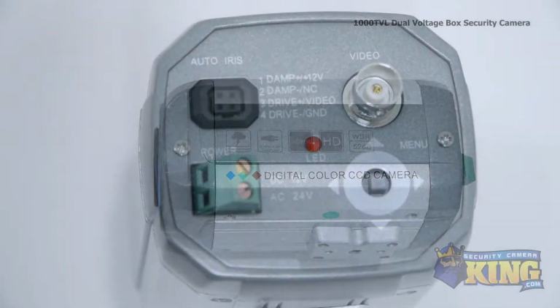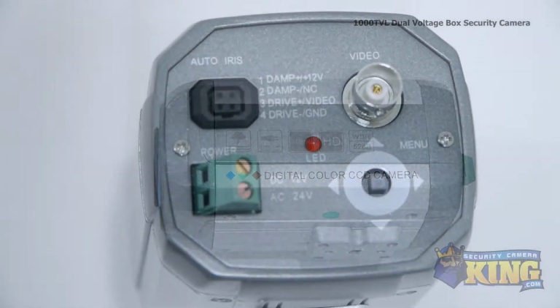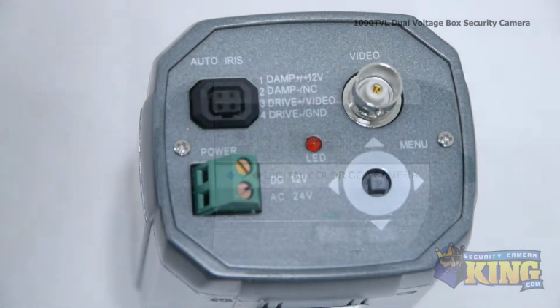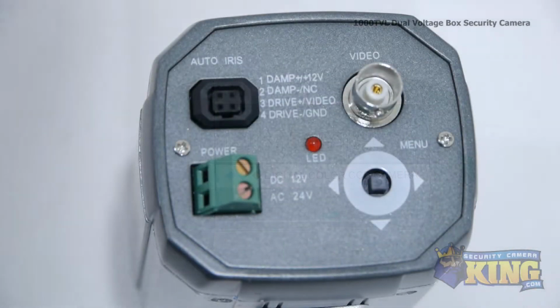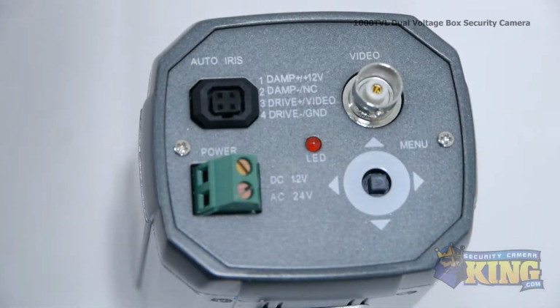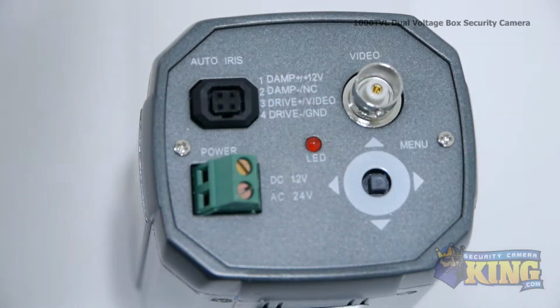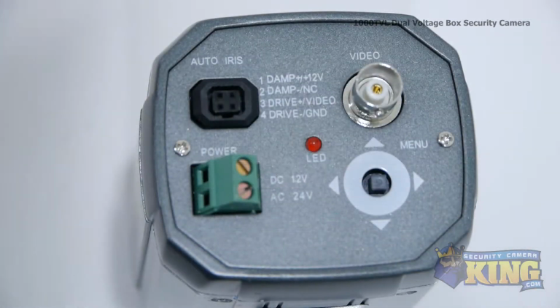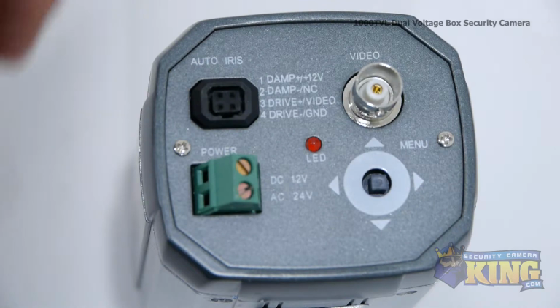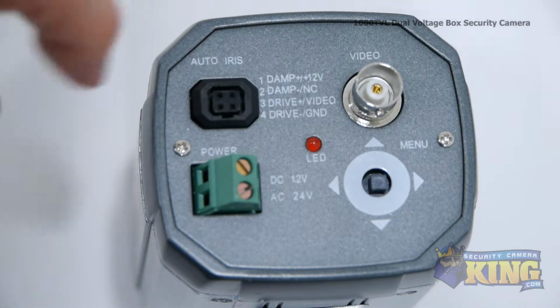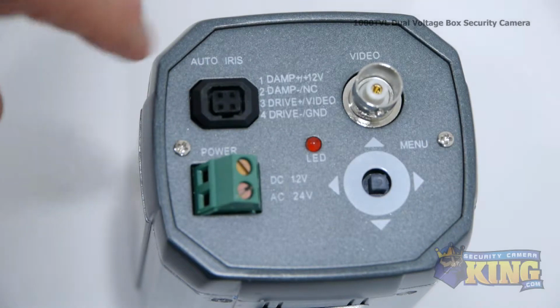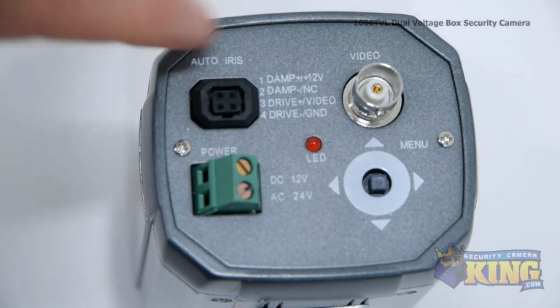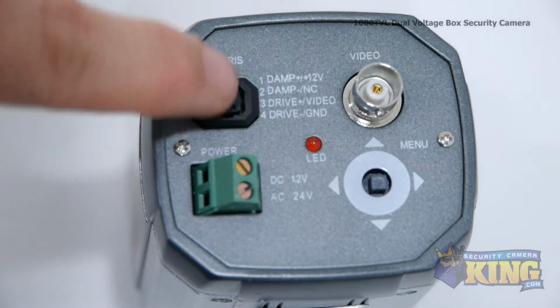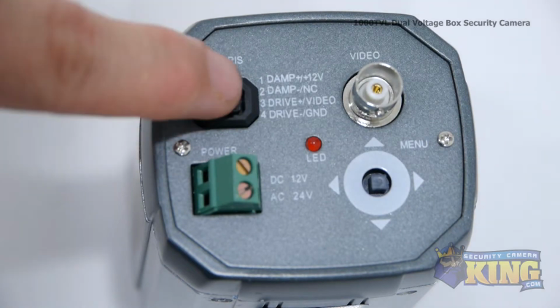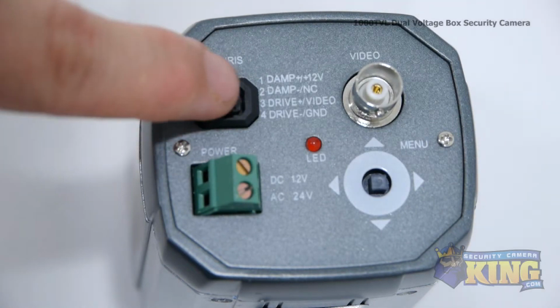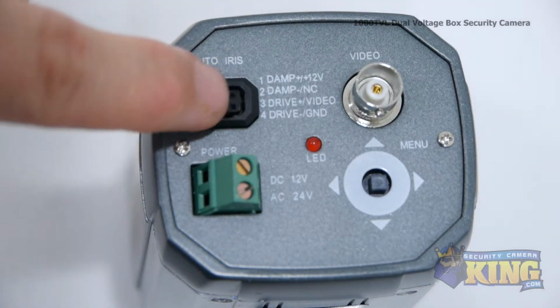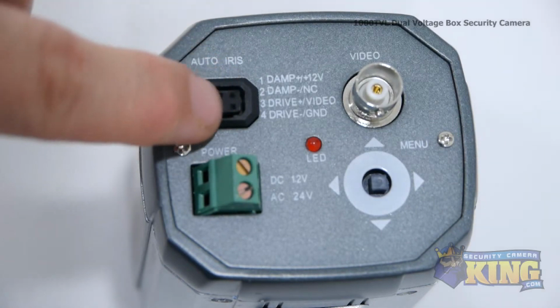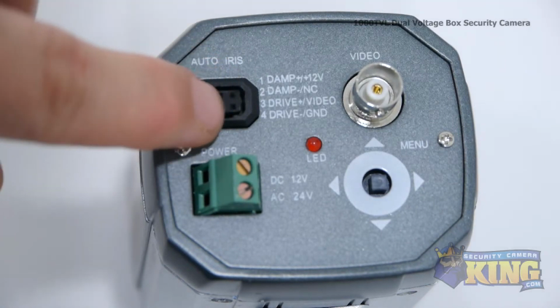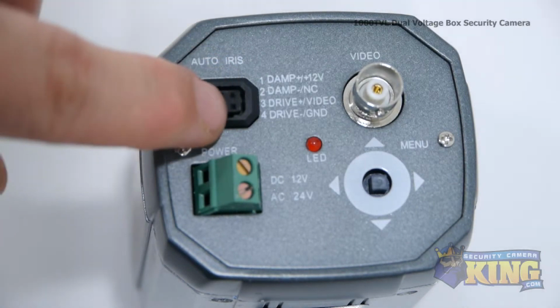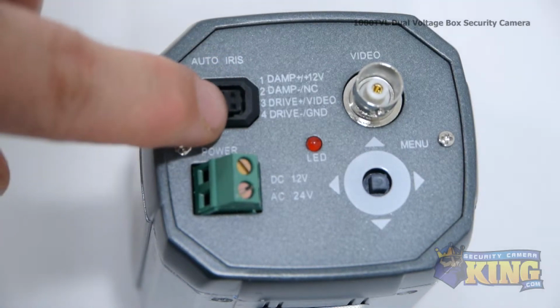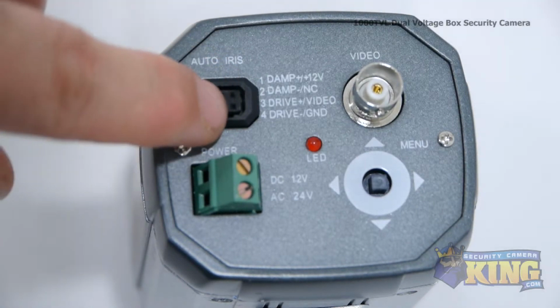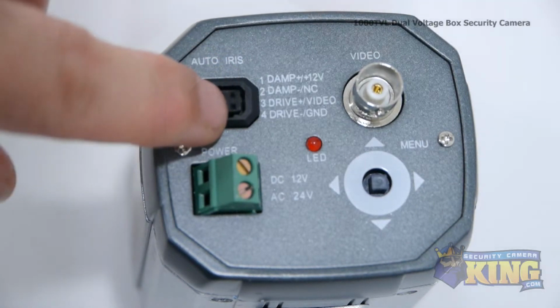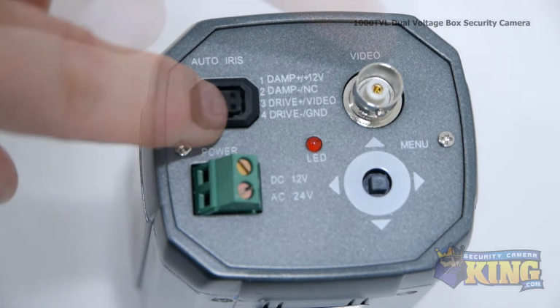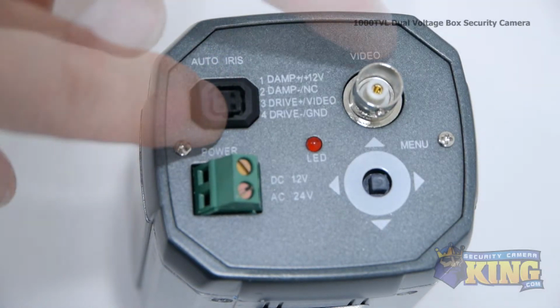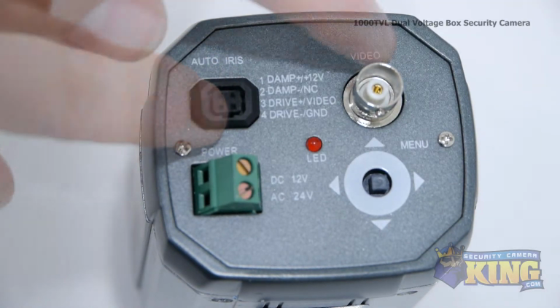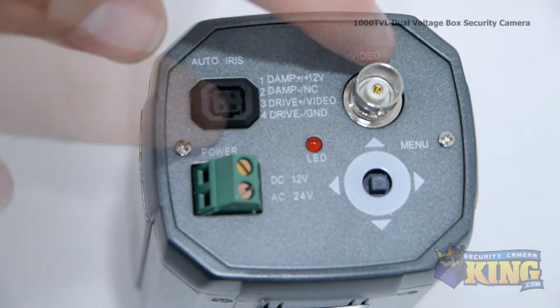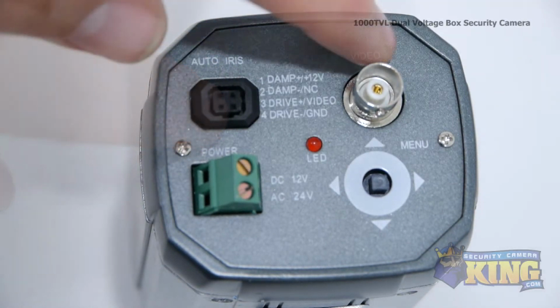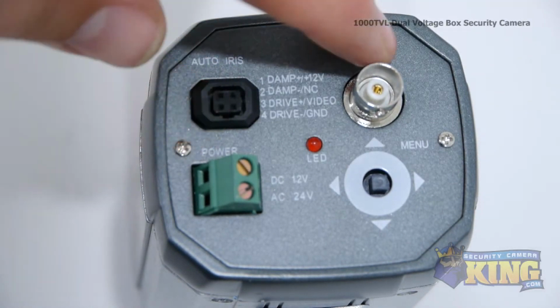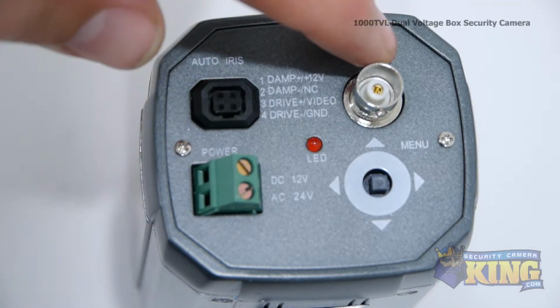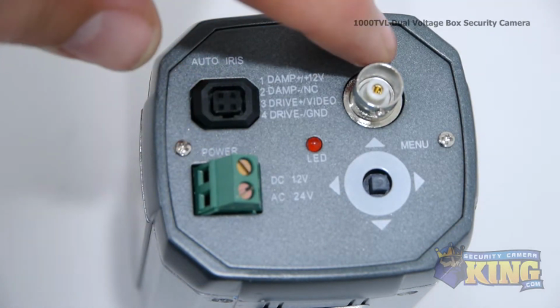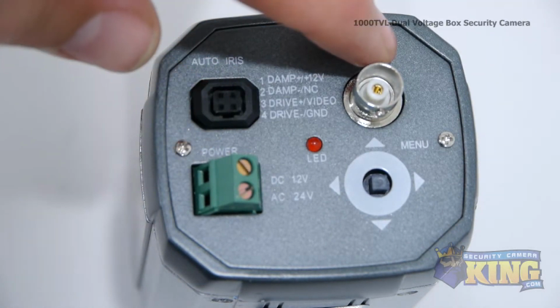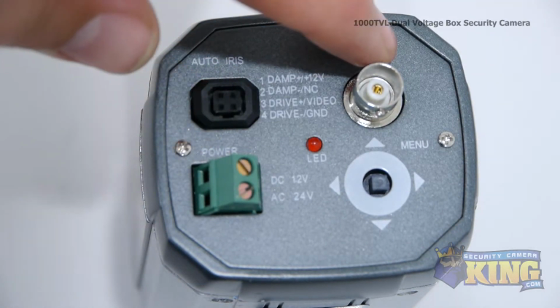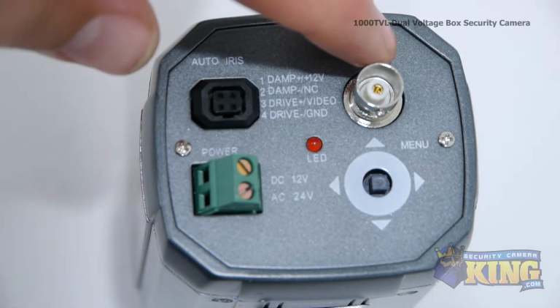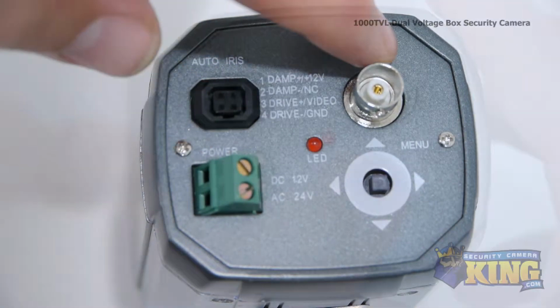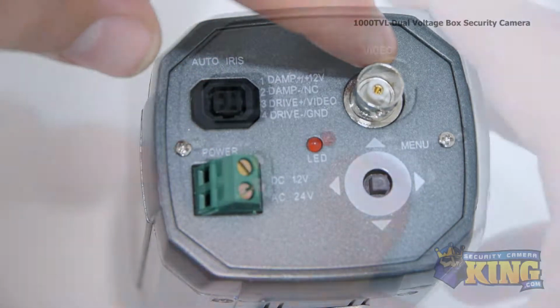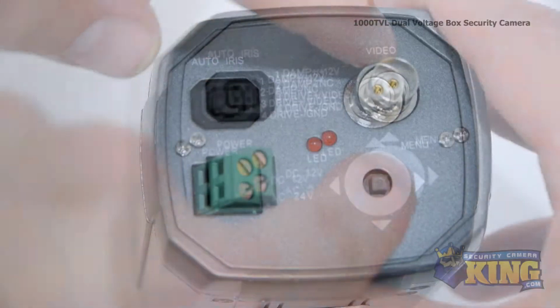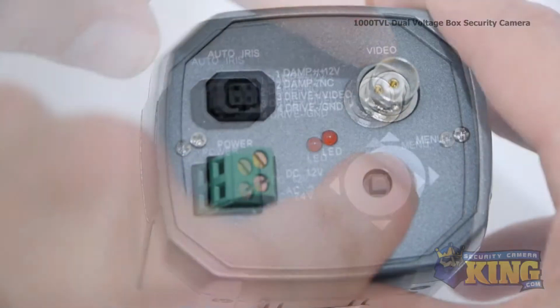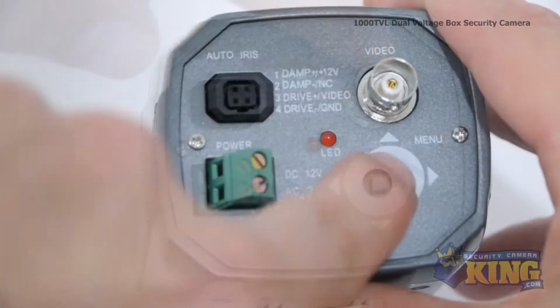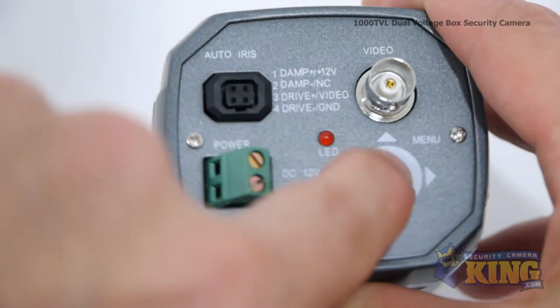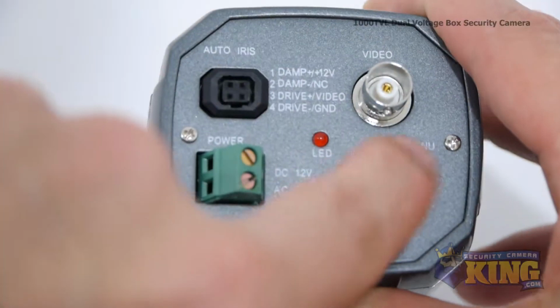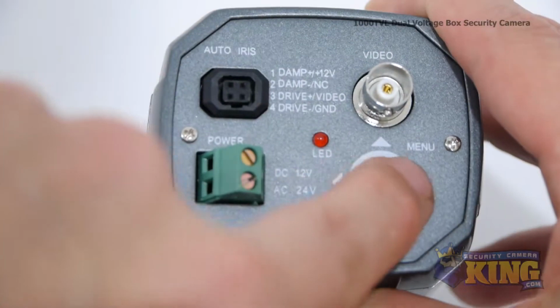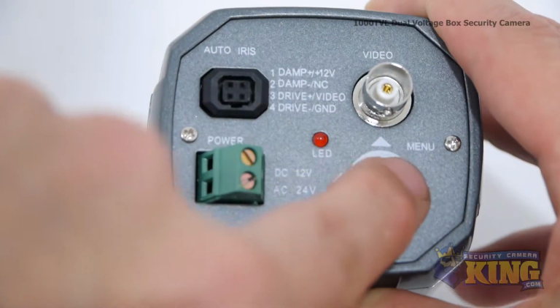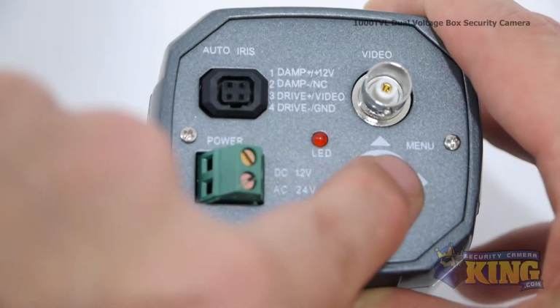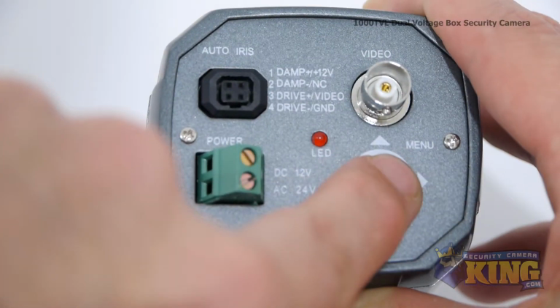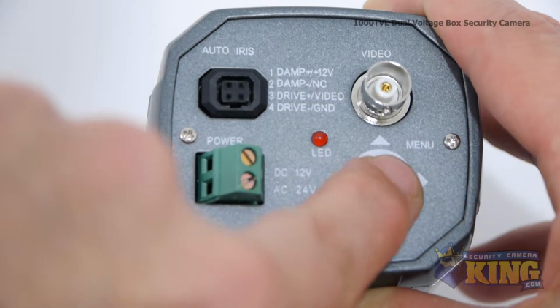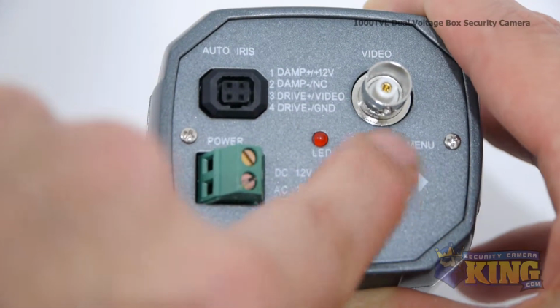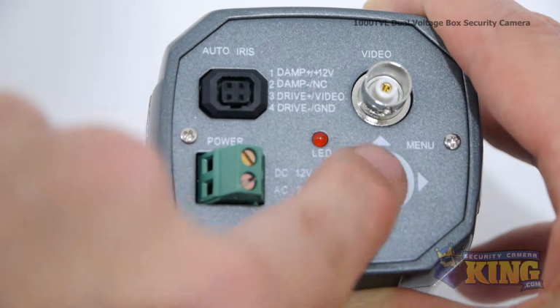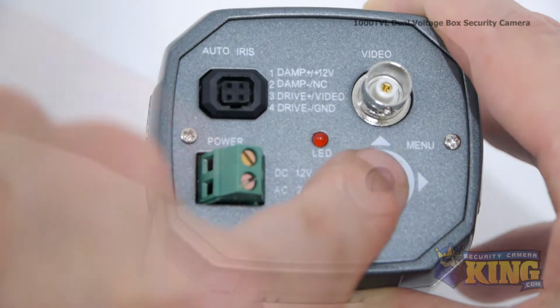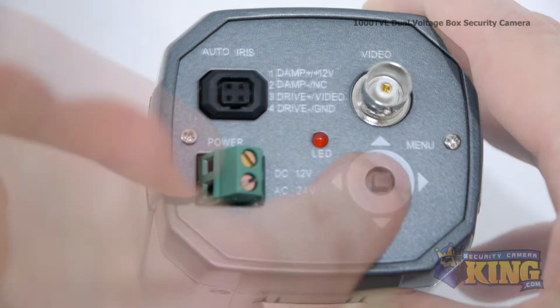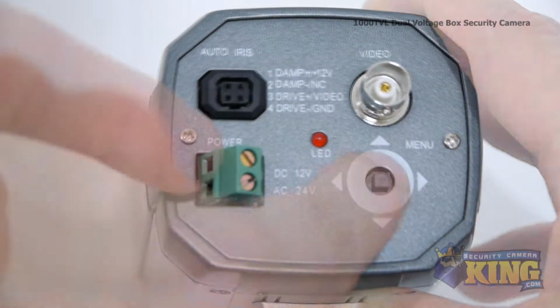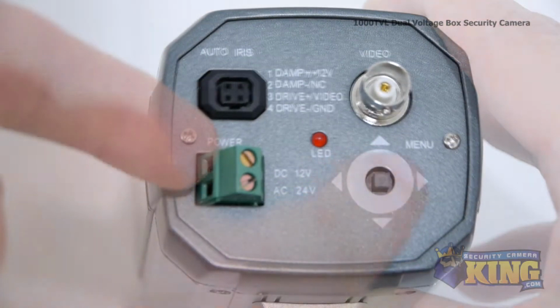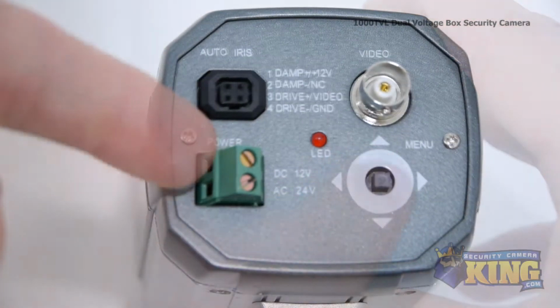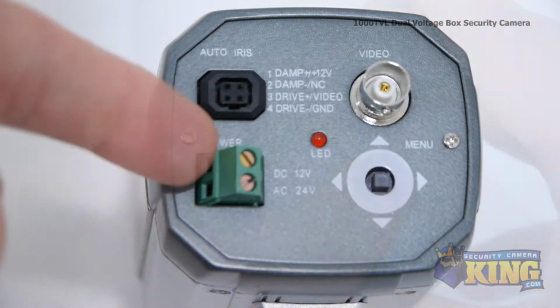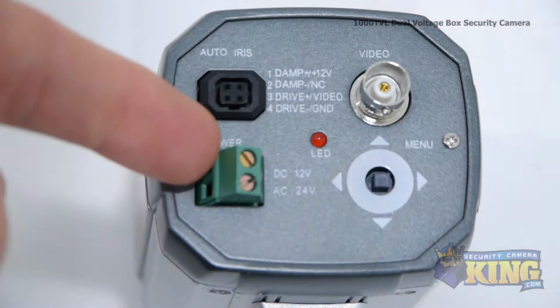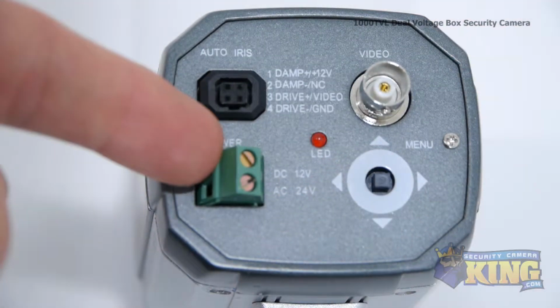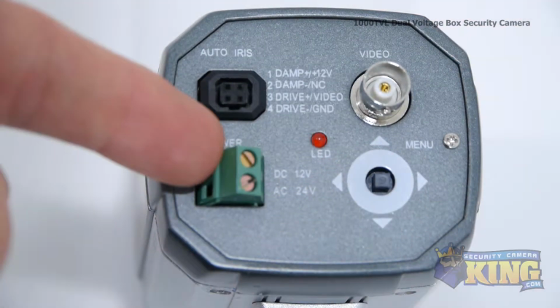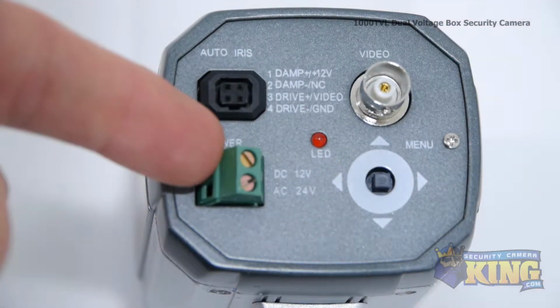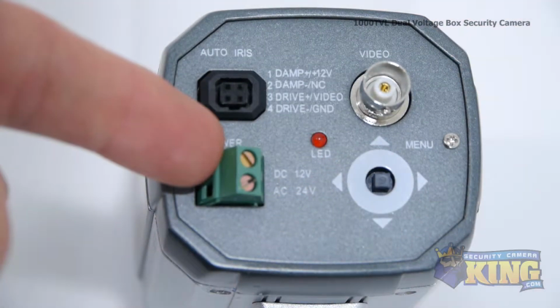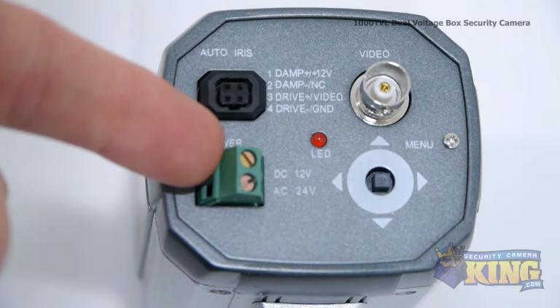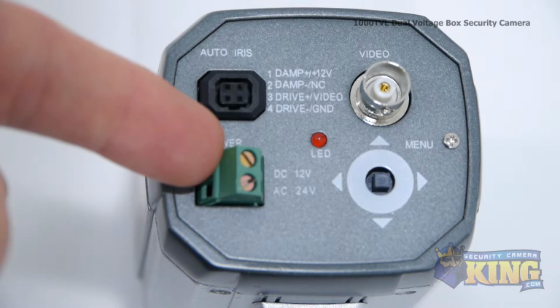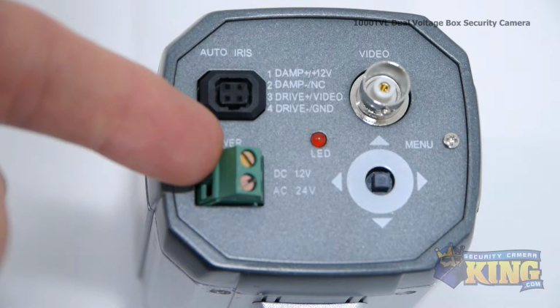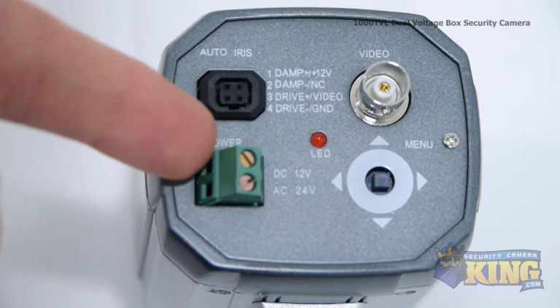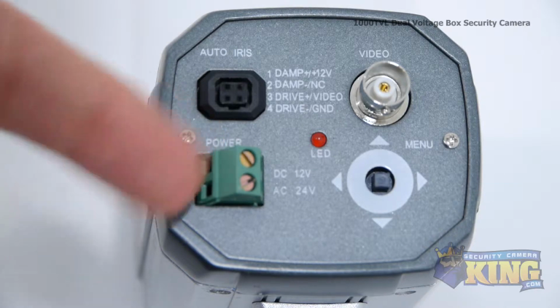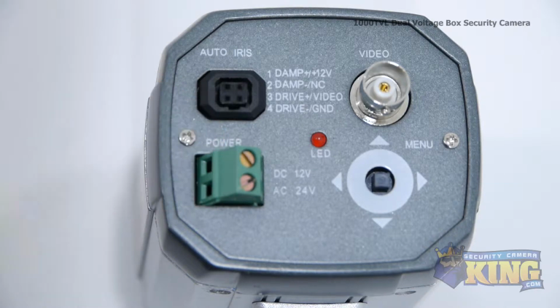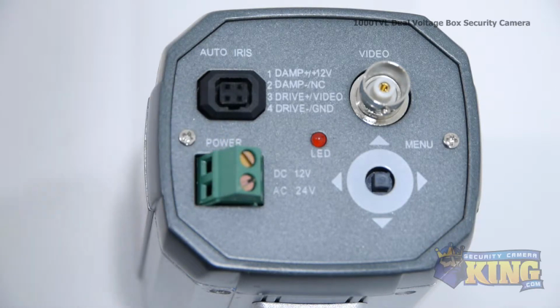On the back of the camera, you'll find the lens connector, the video out, the OSD menu control, and the dual voltage power connector.